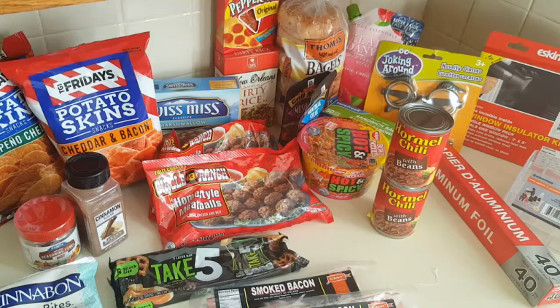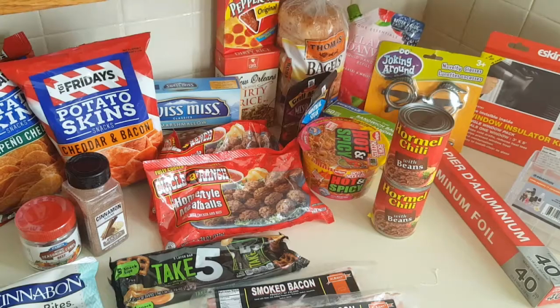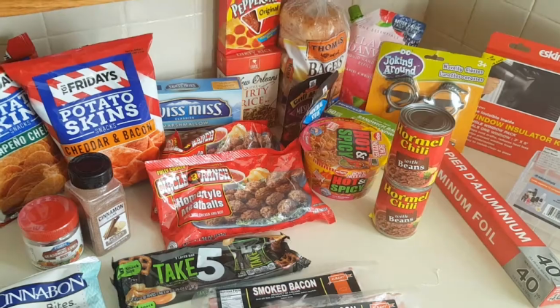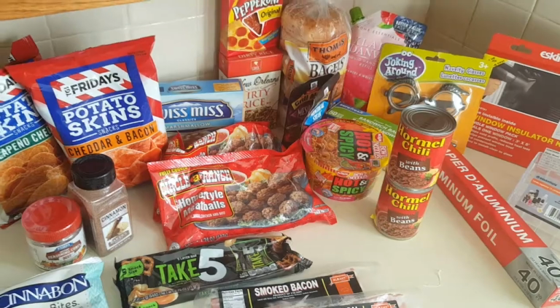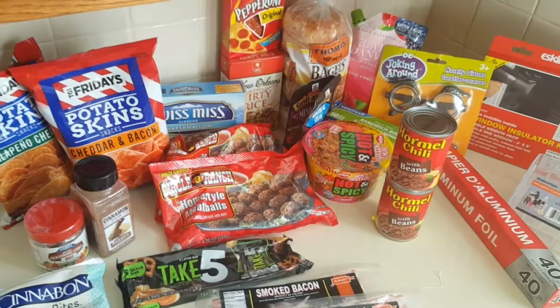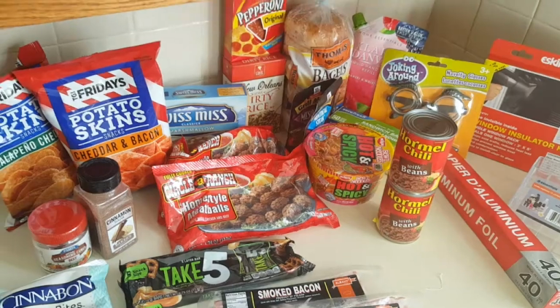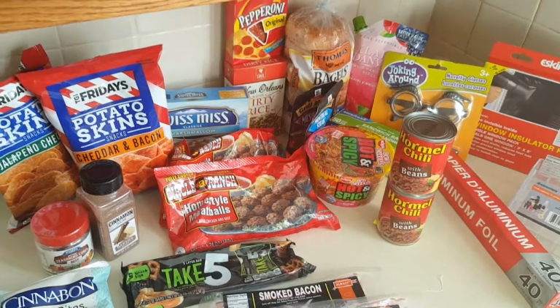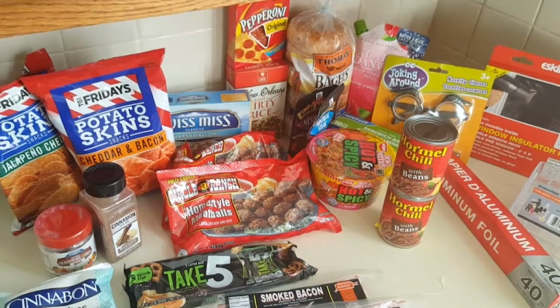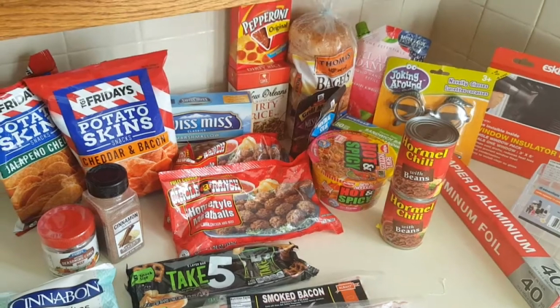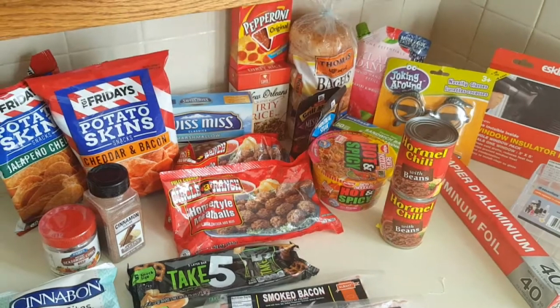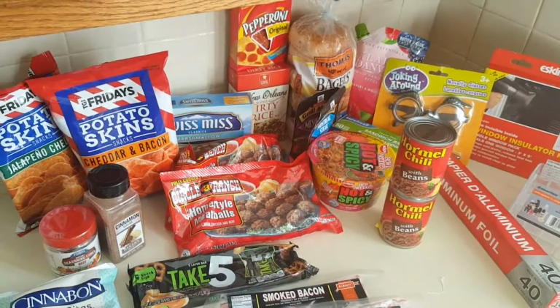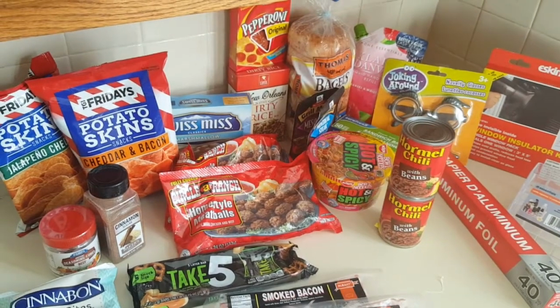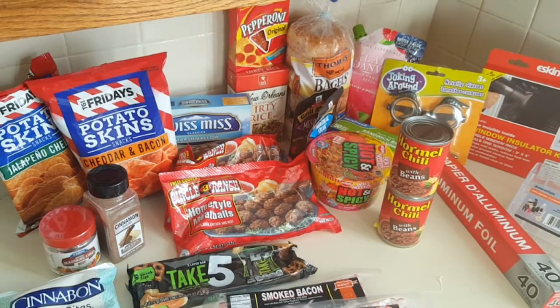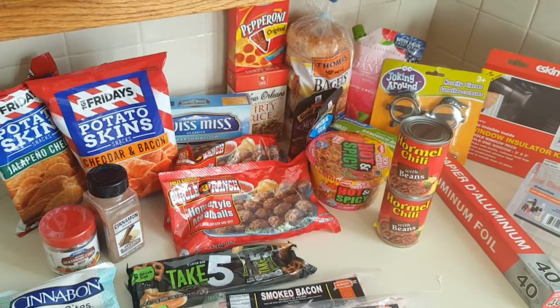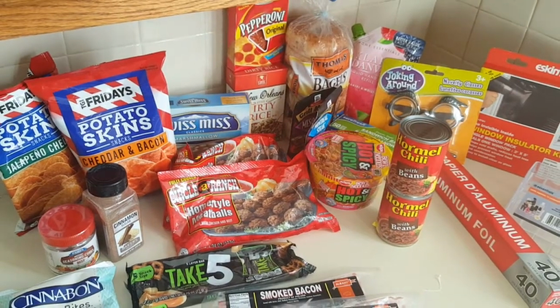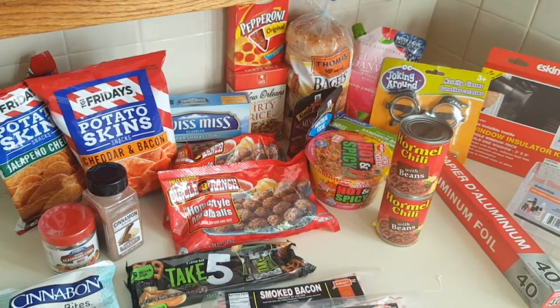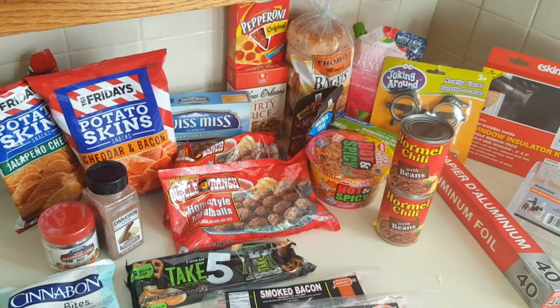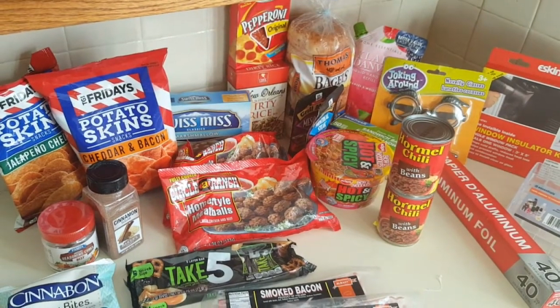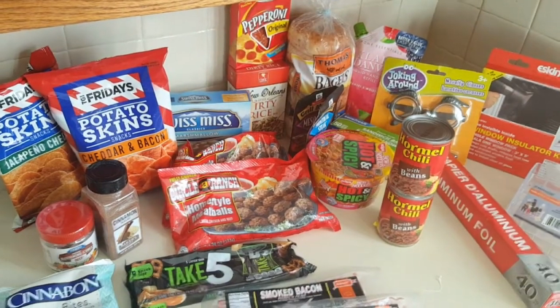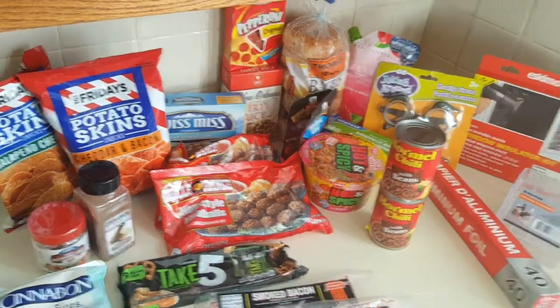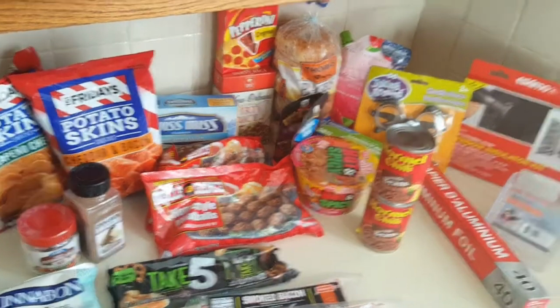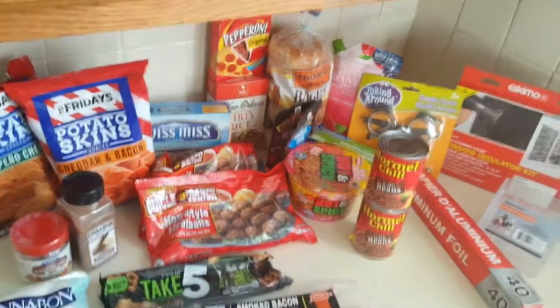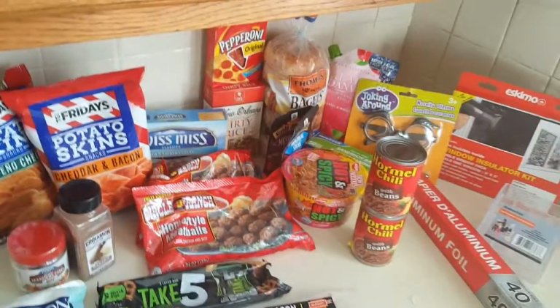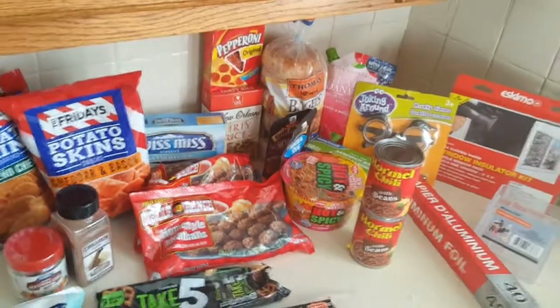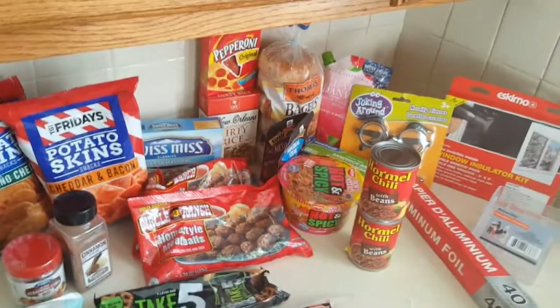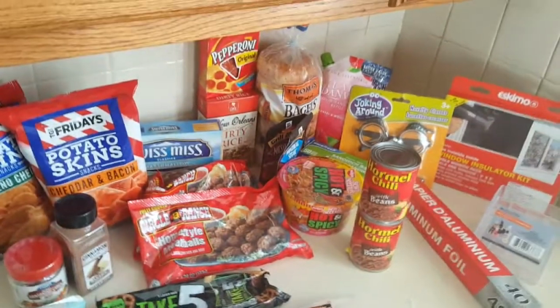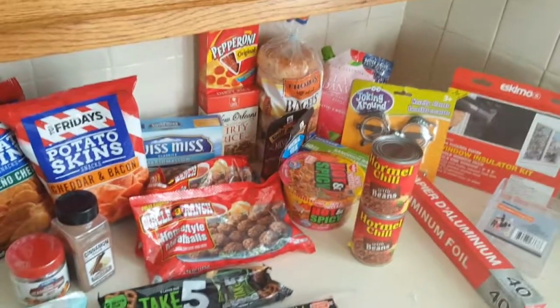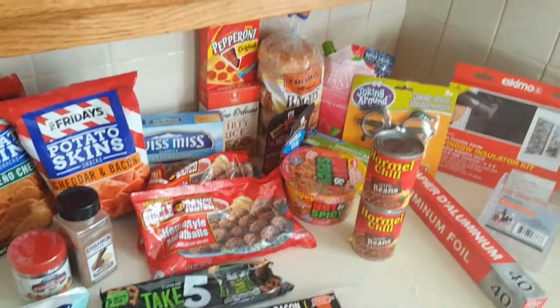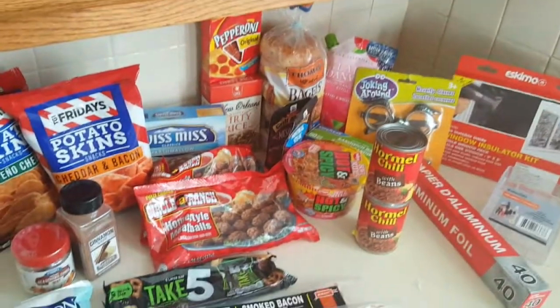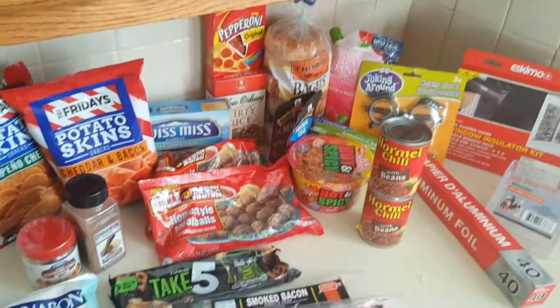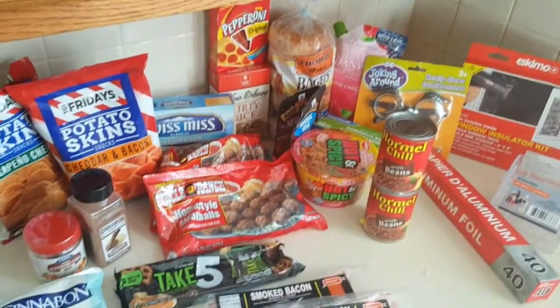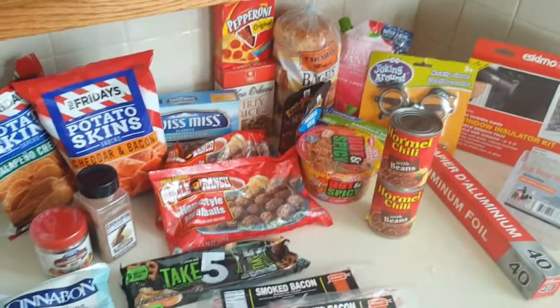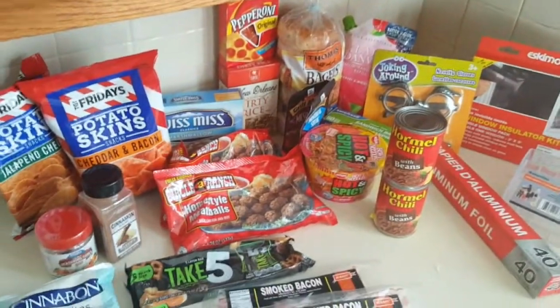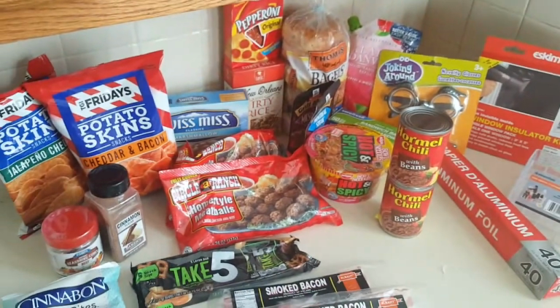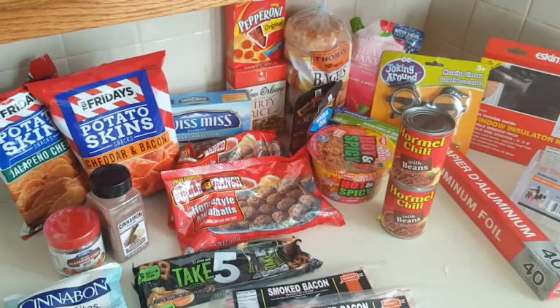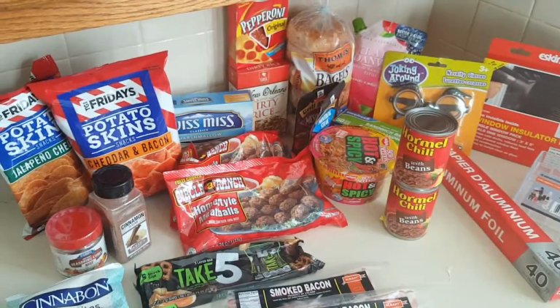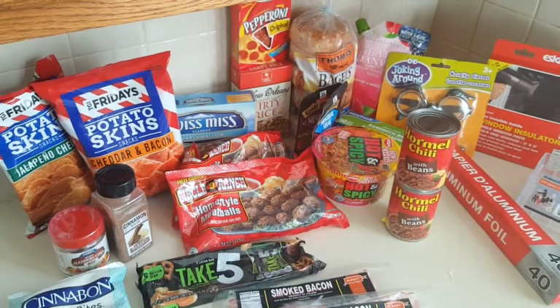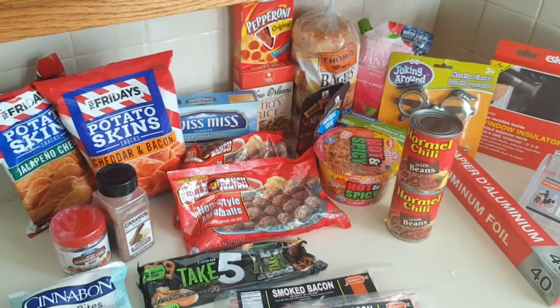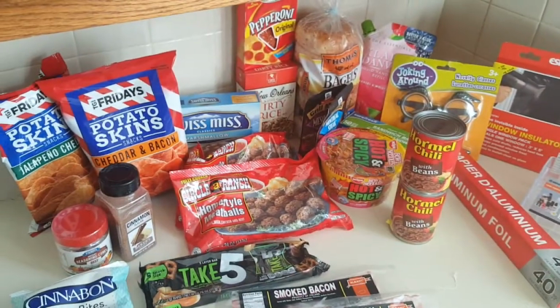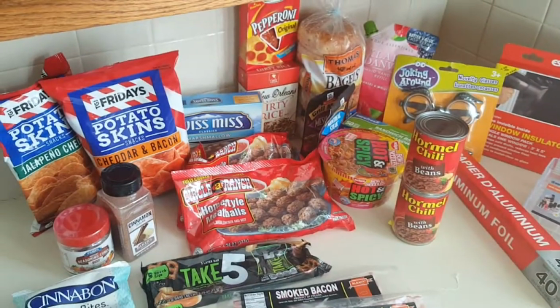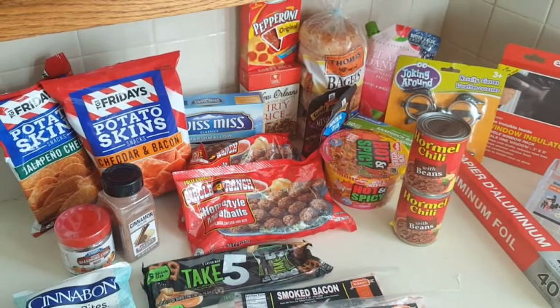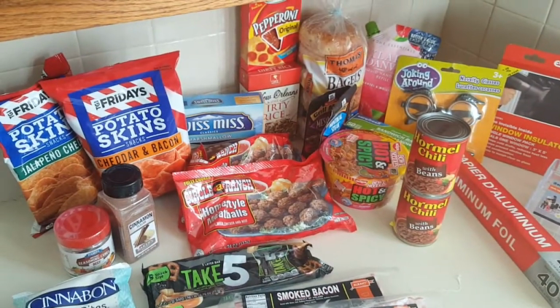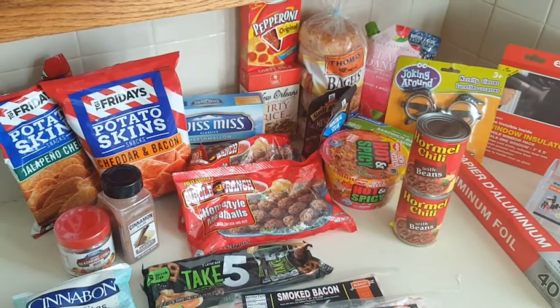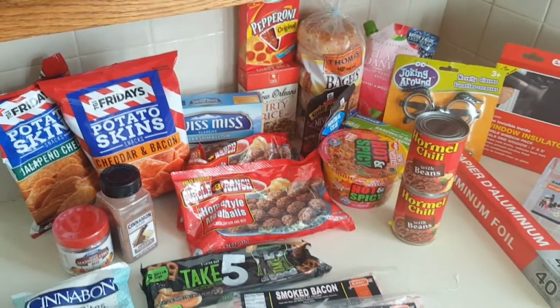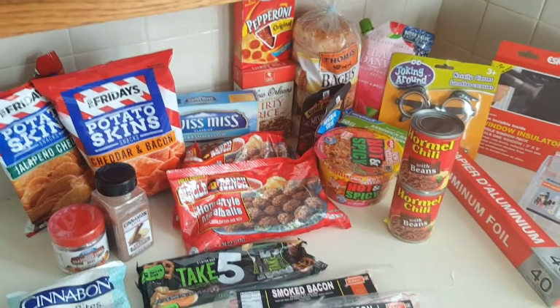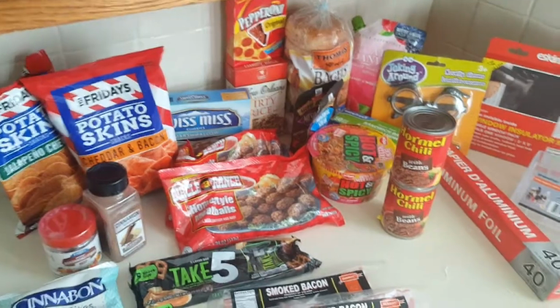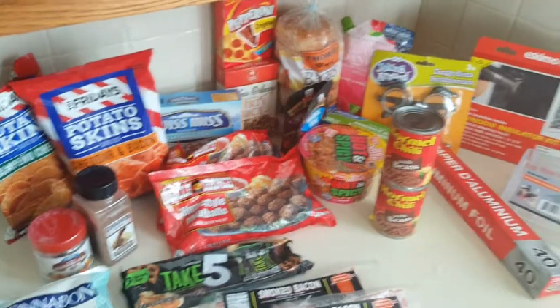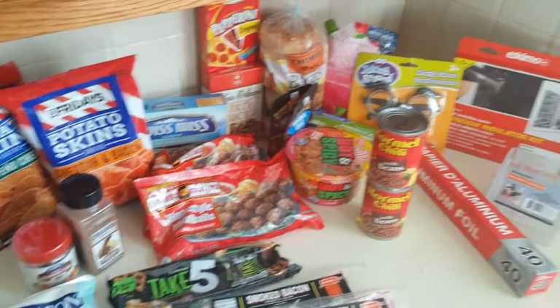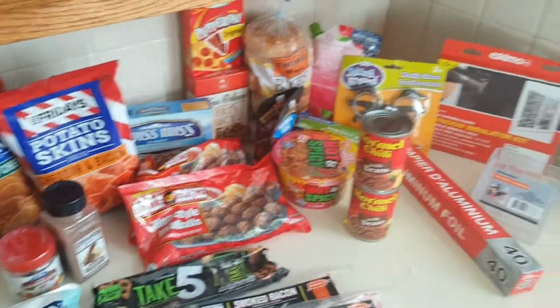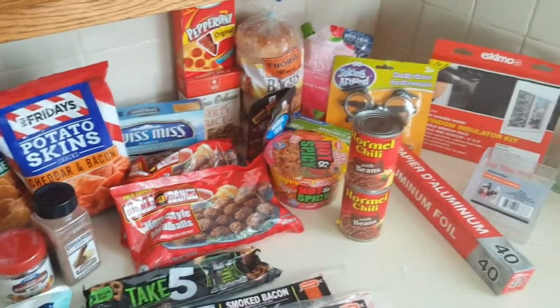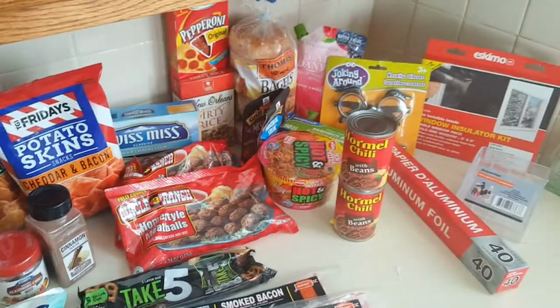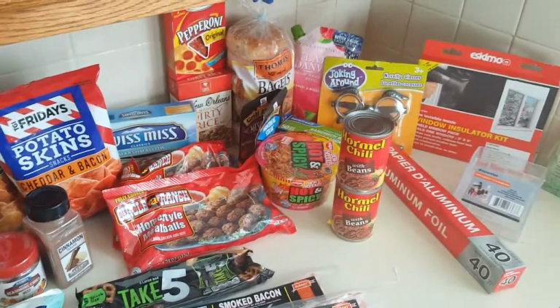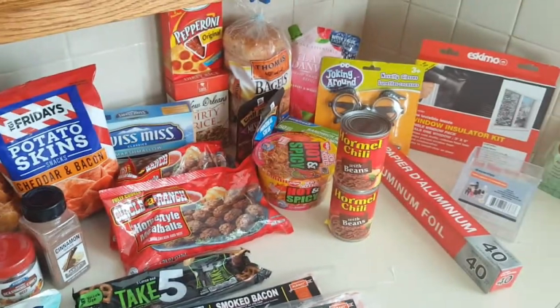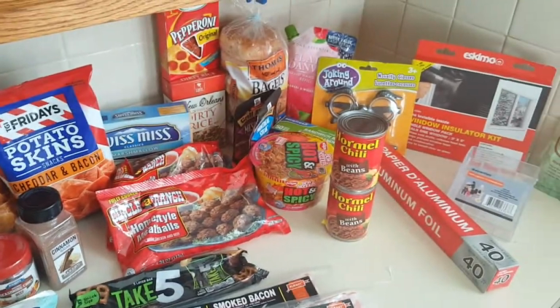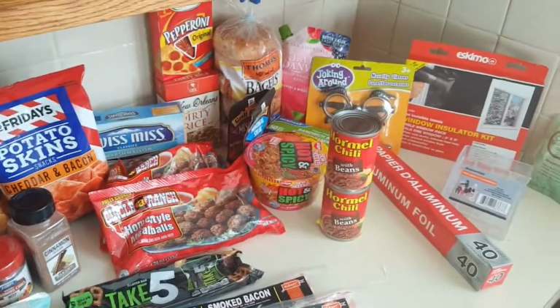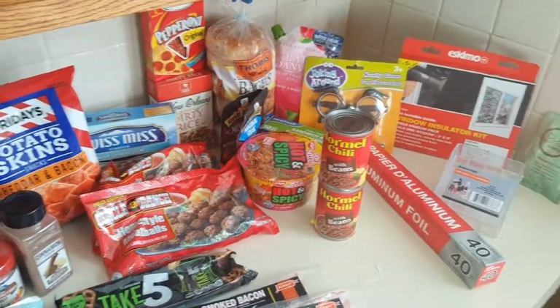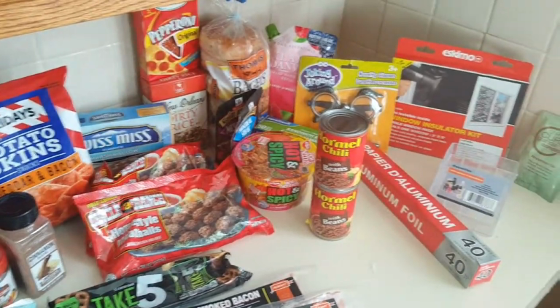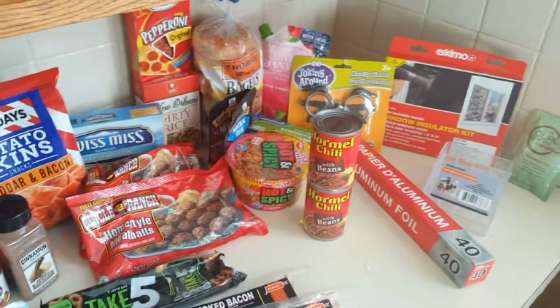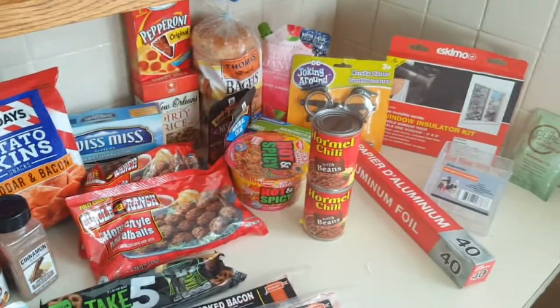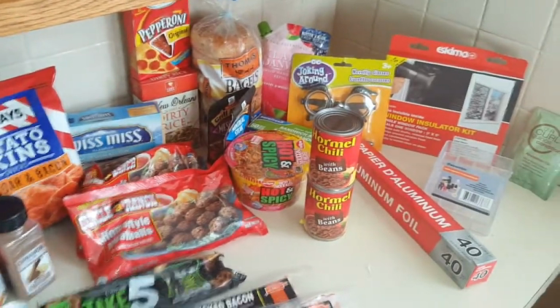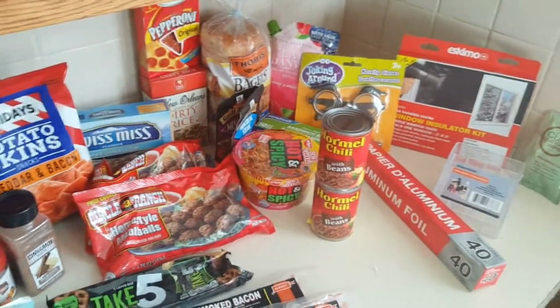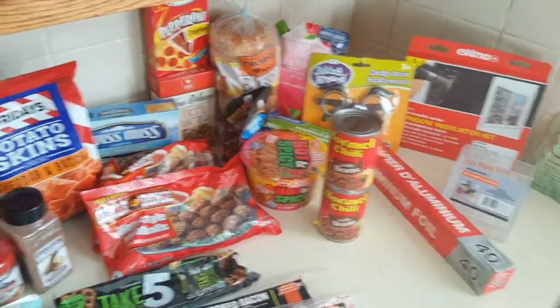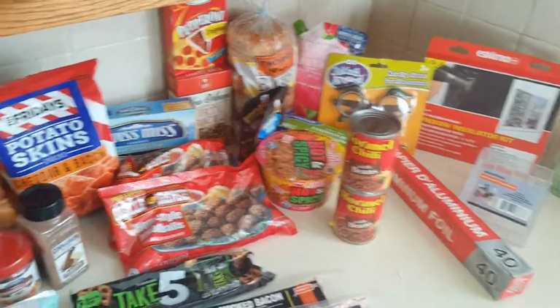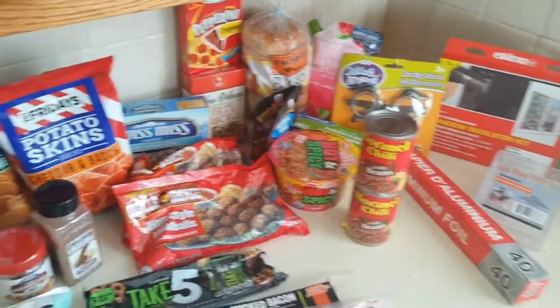Greetings, salutations. Hi, it's me Akima and I'm coming to you today with the Dollar Tree Haul. Let's get started on what I got.